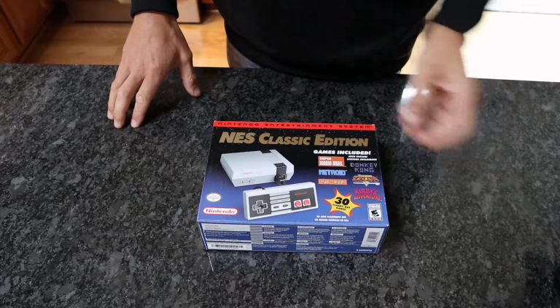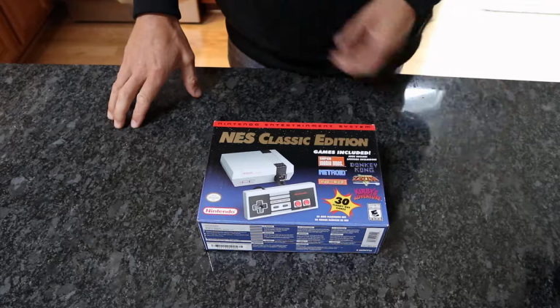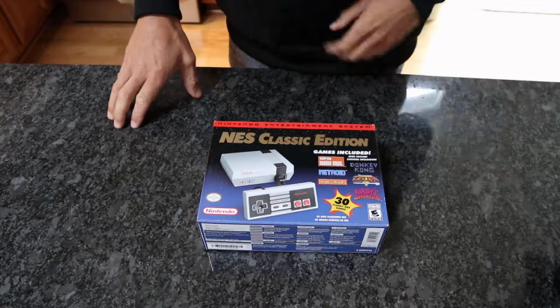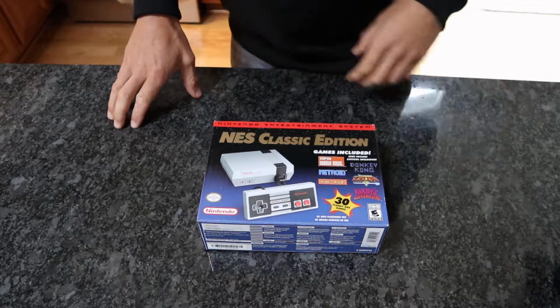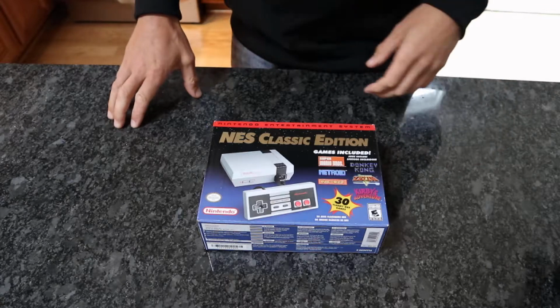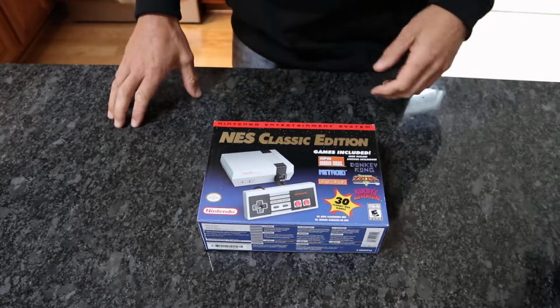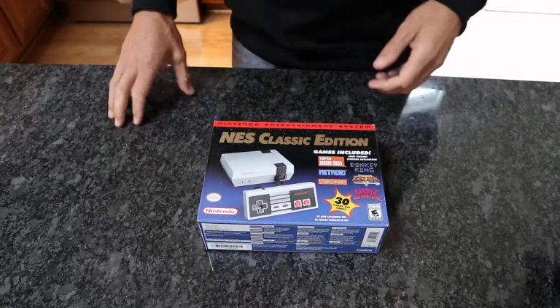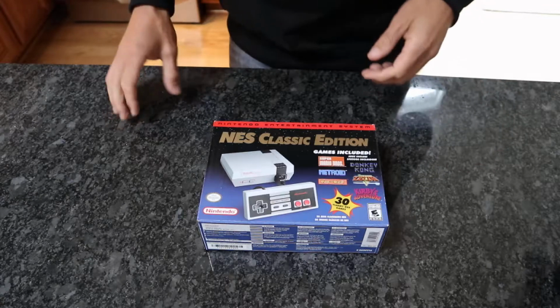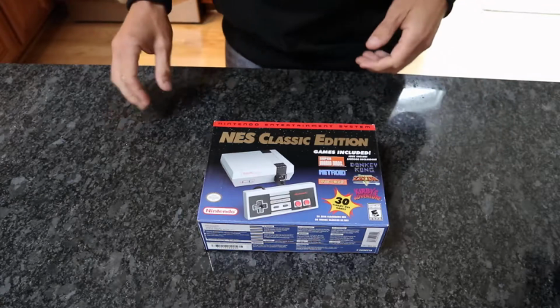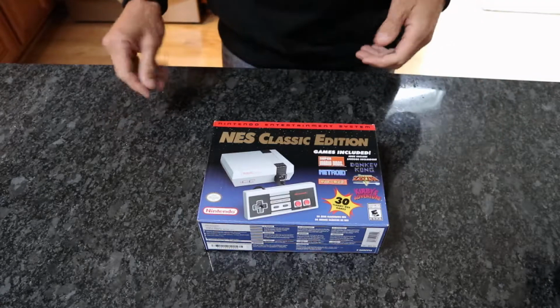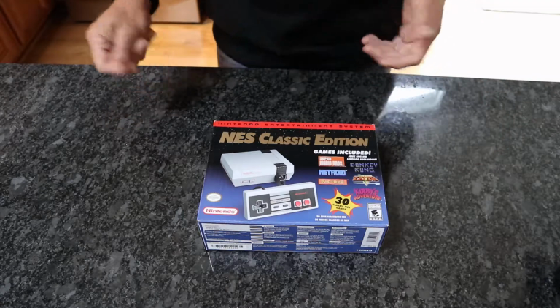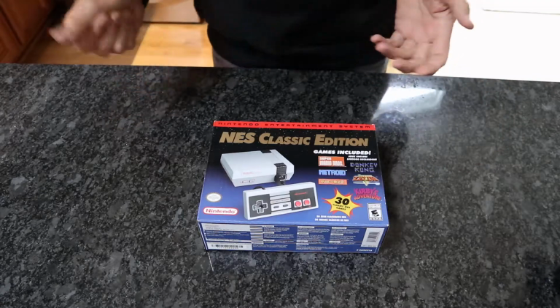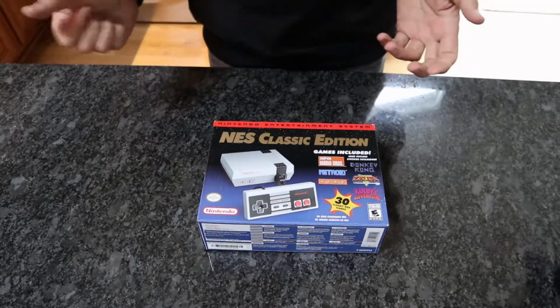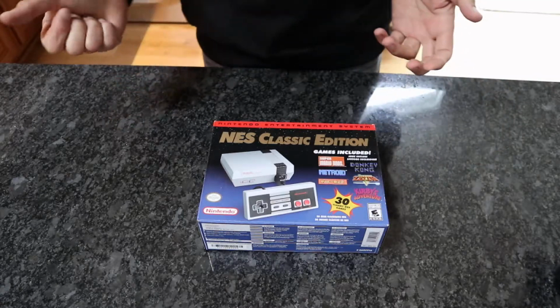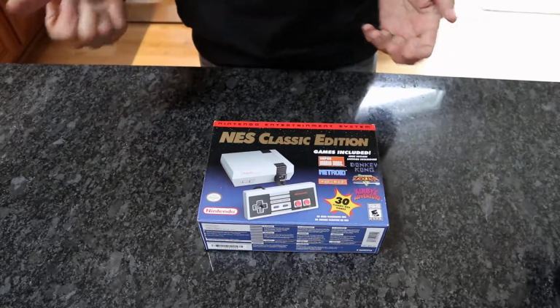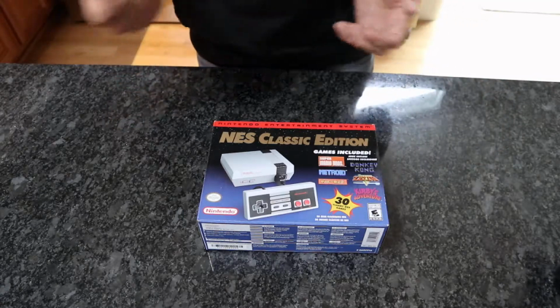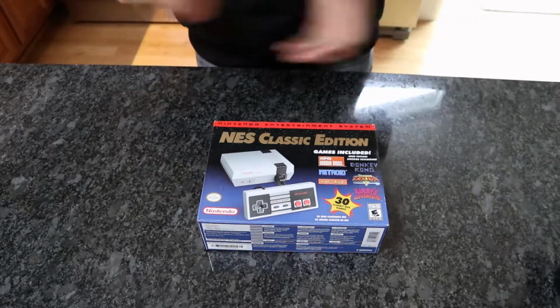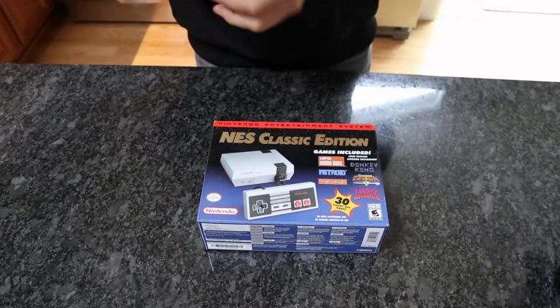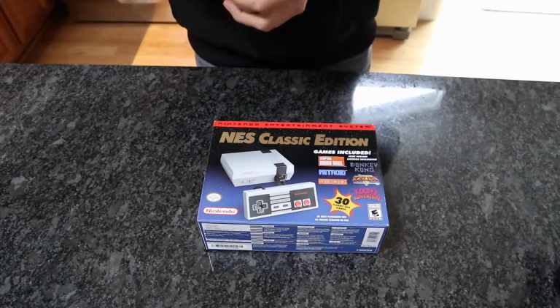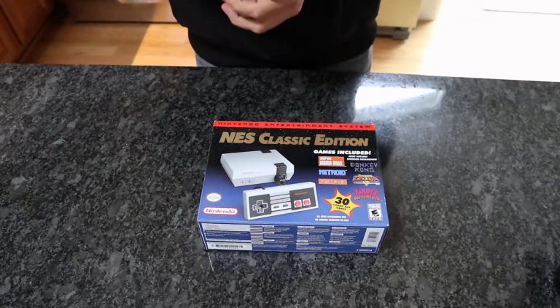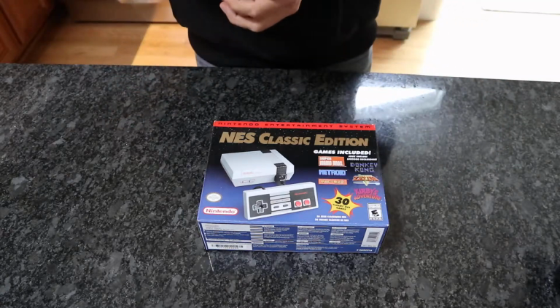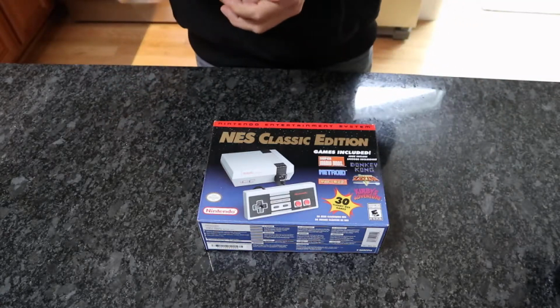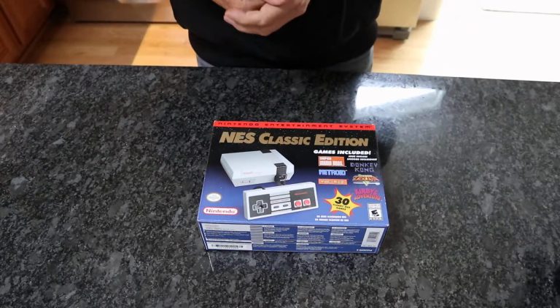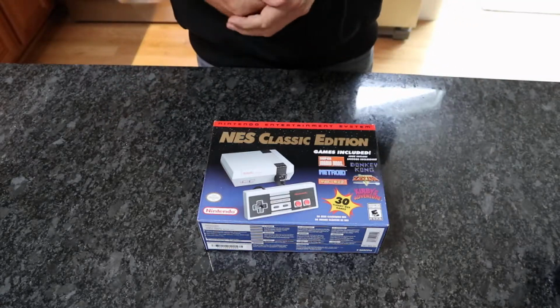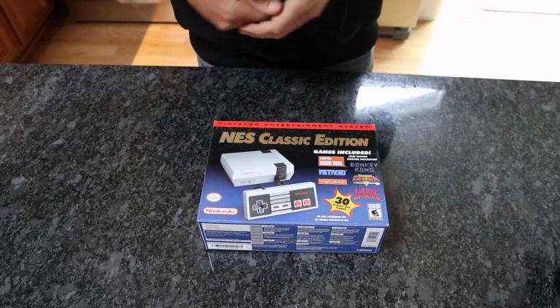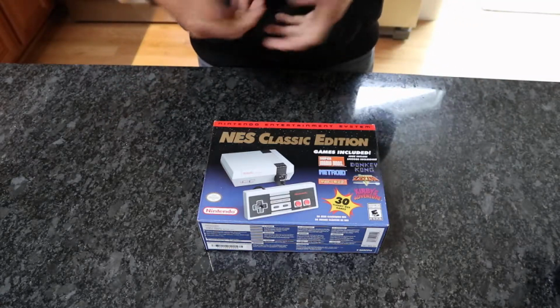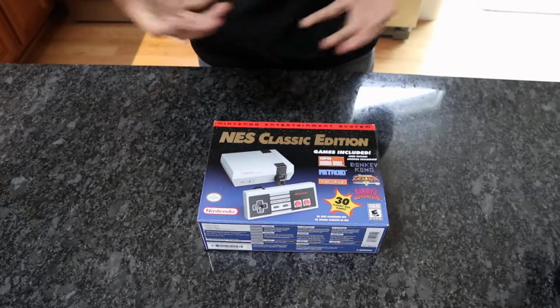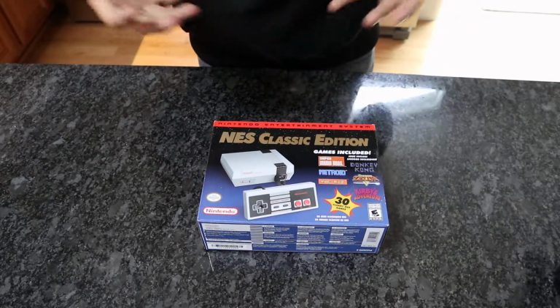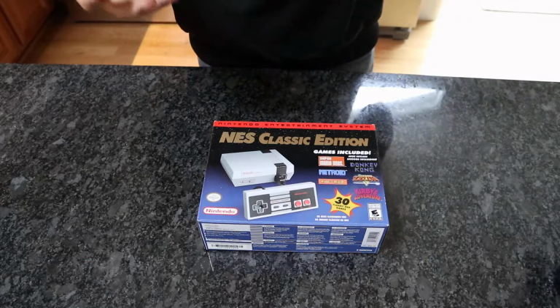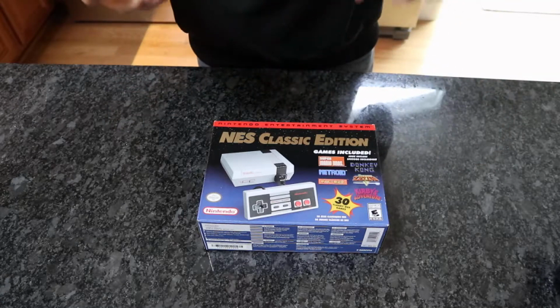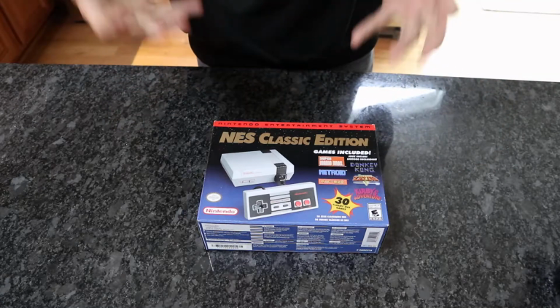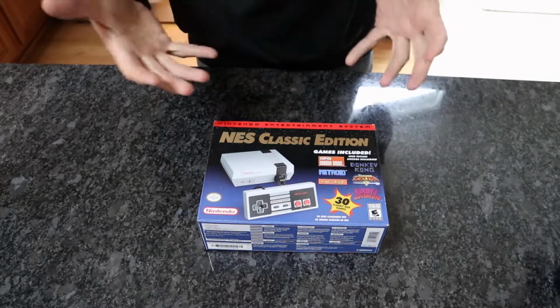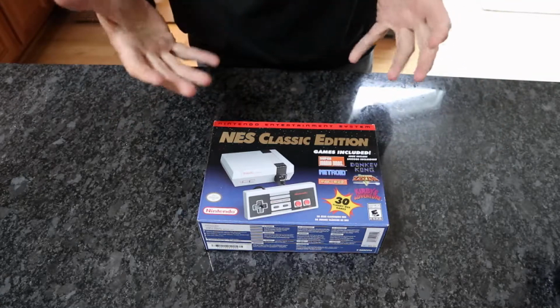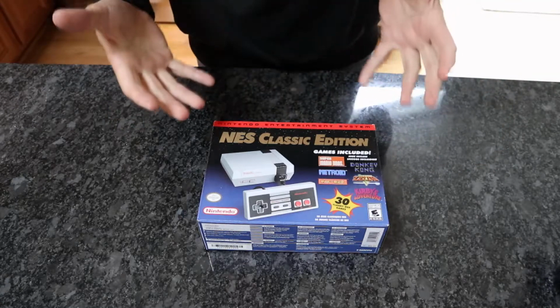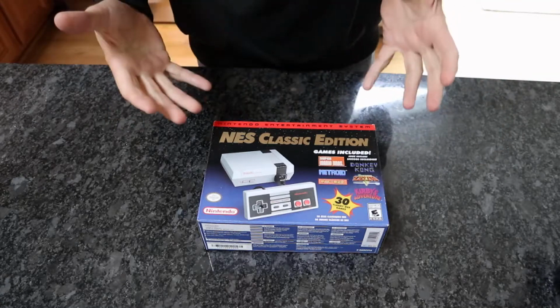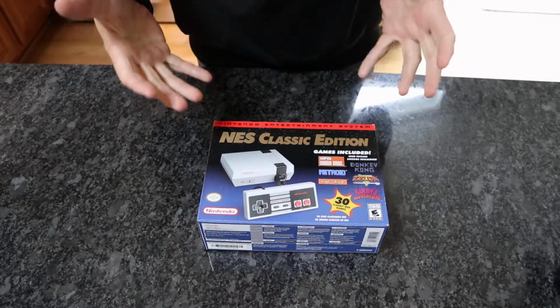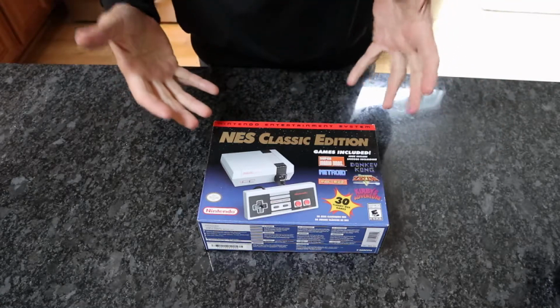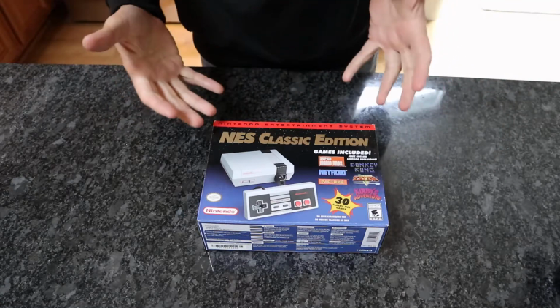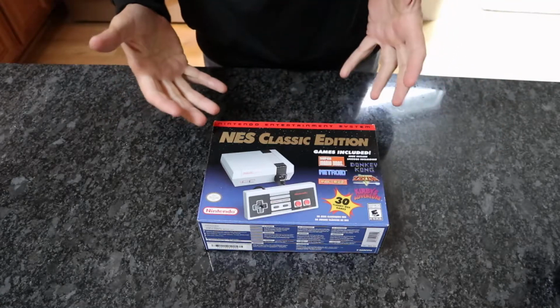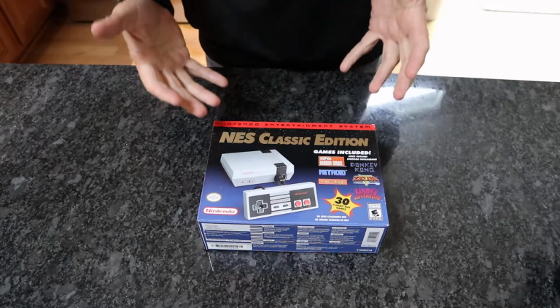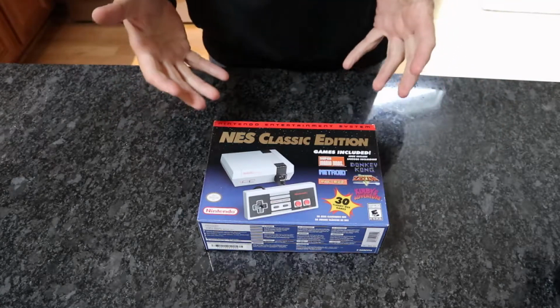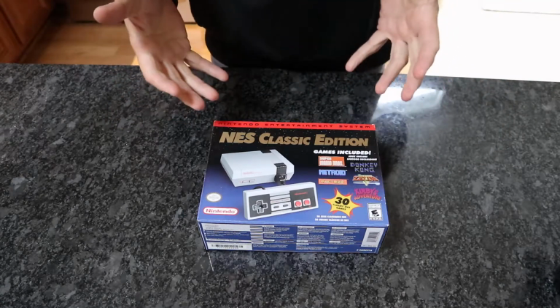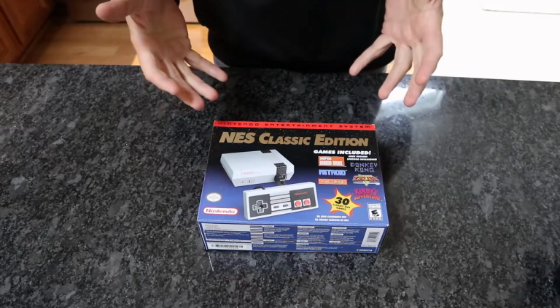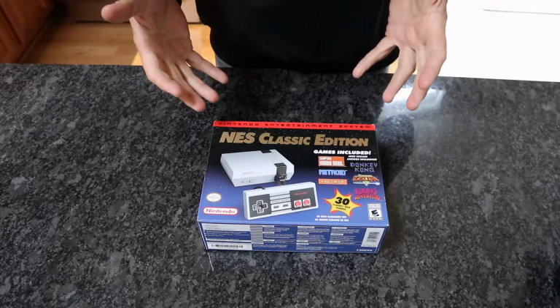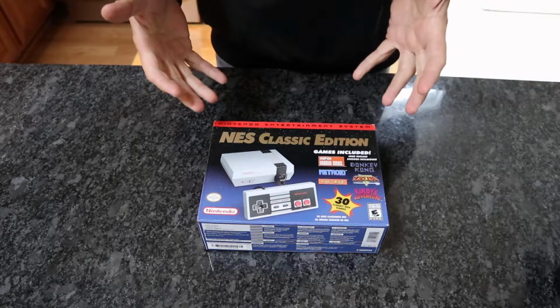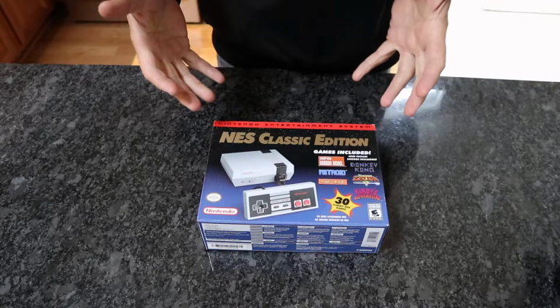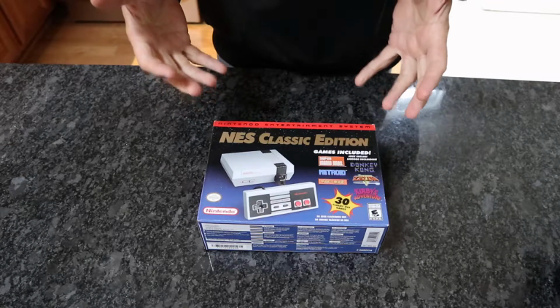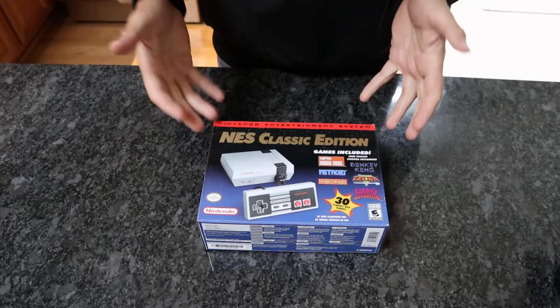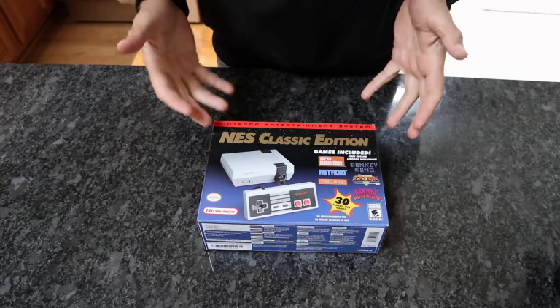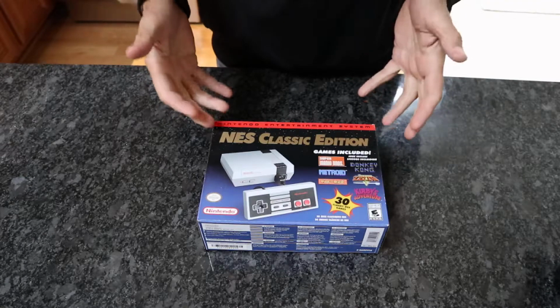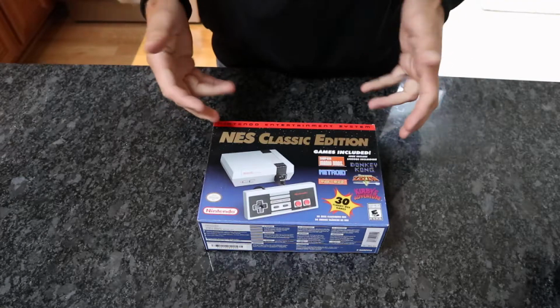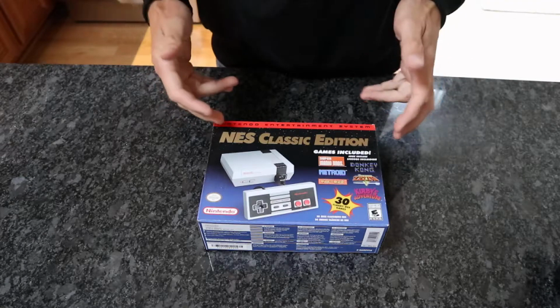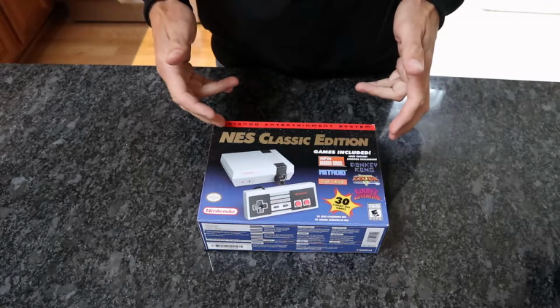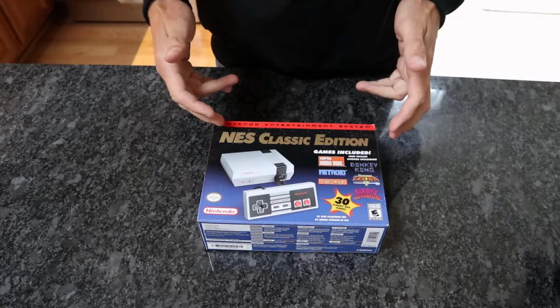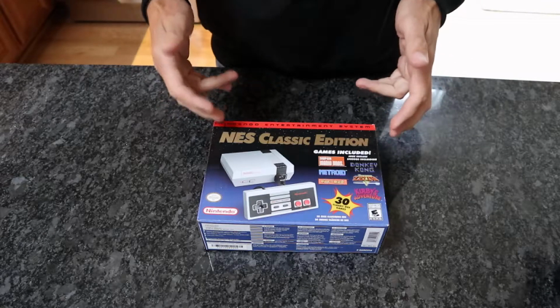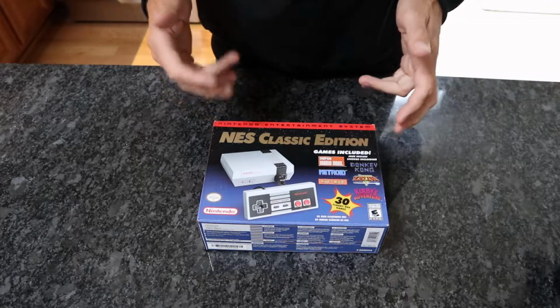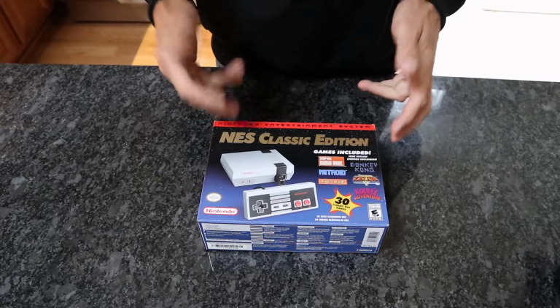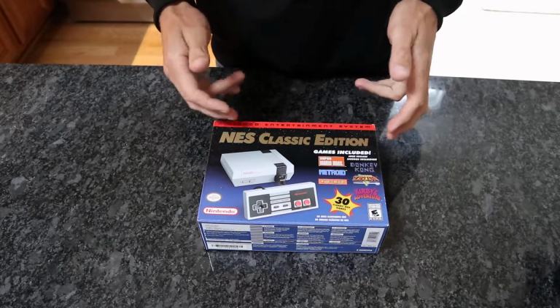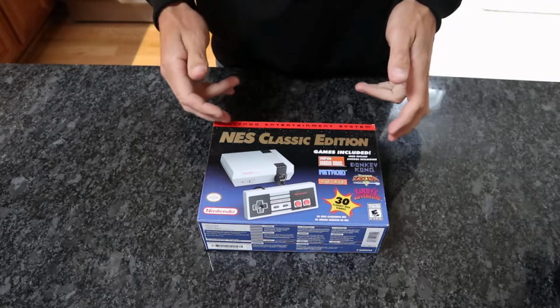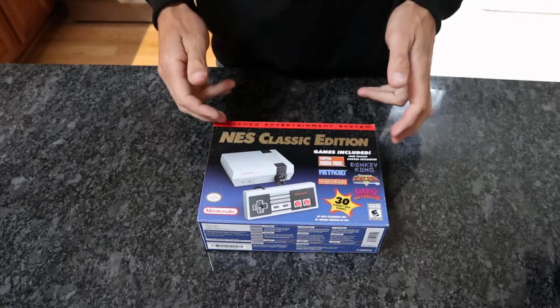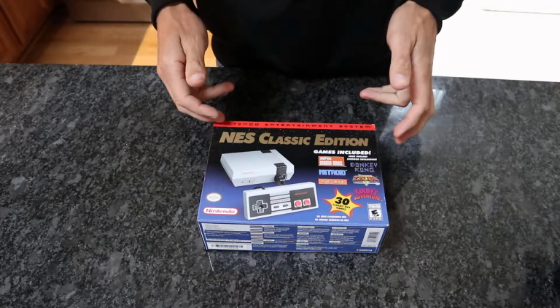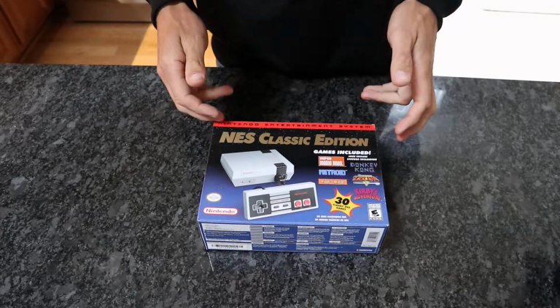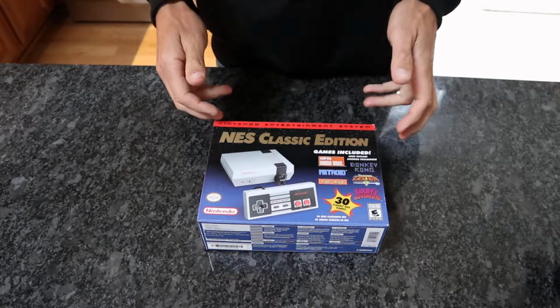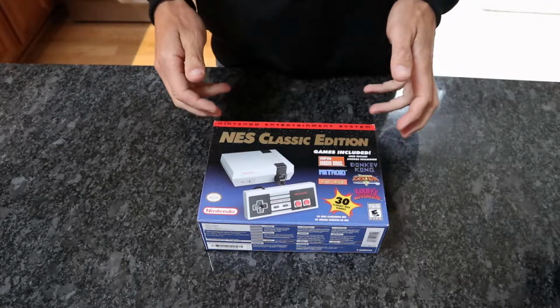Hey everyone, this is Matt. I just got a new NES Classic Edition.